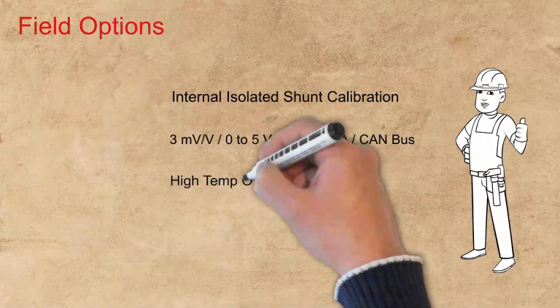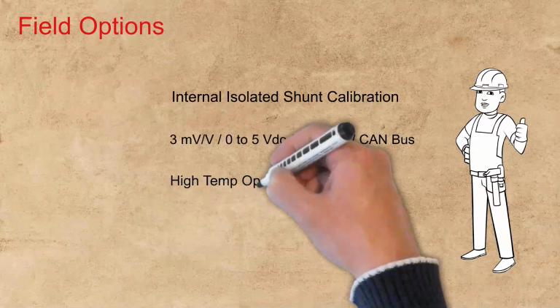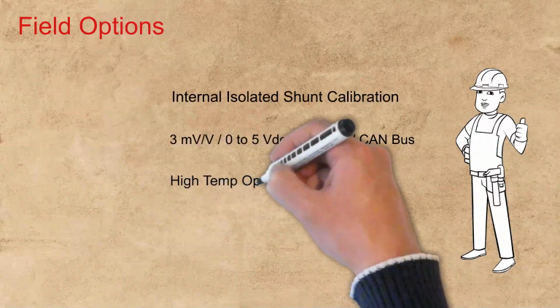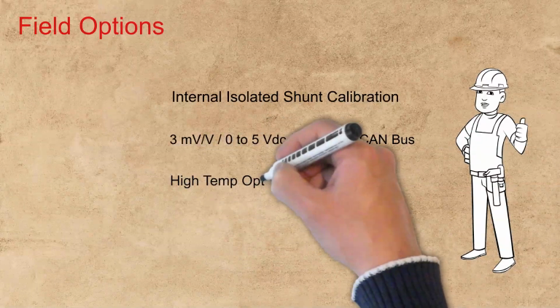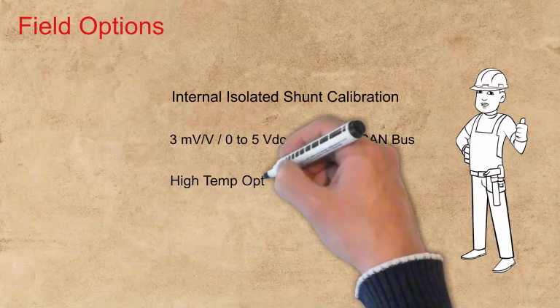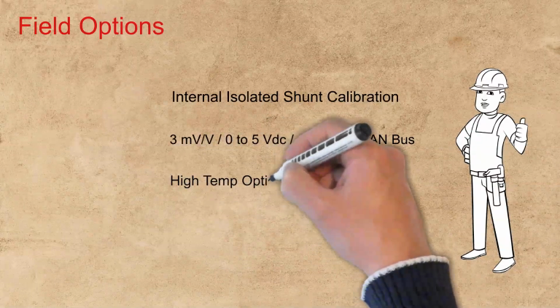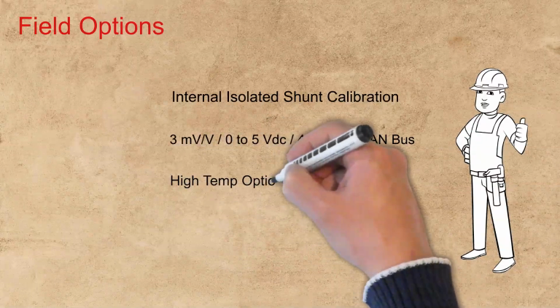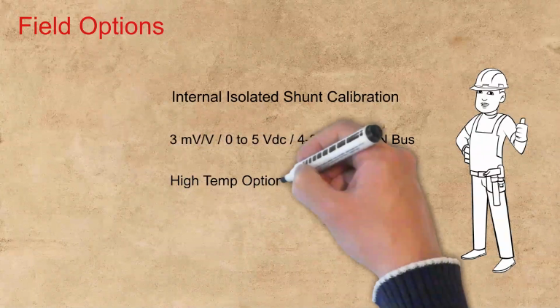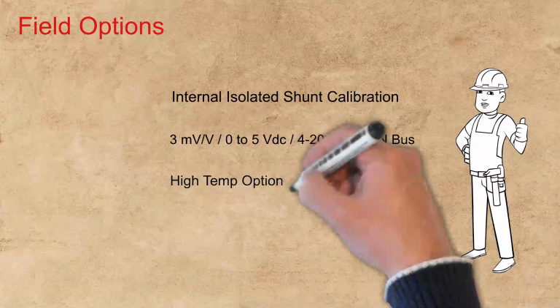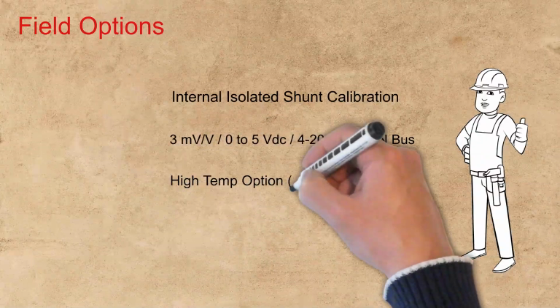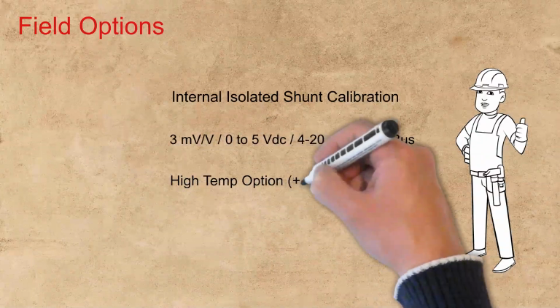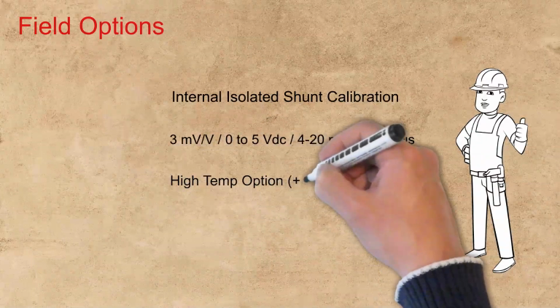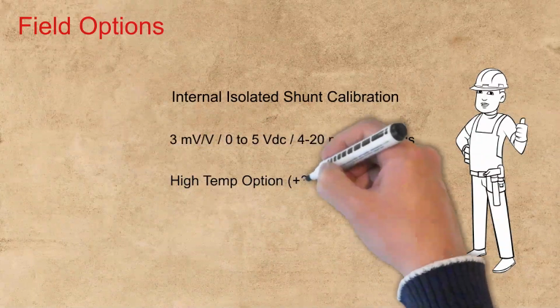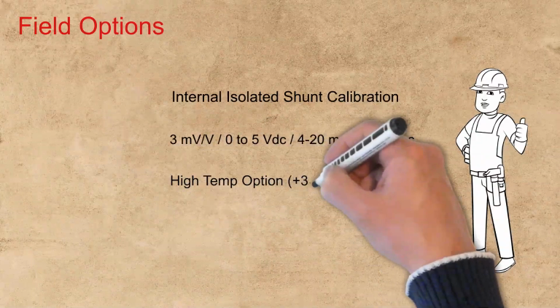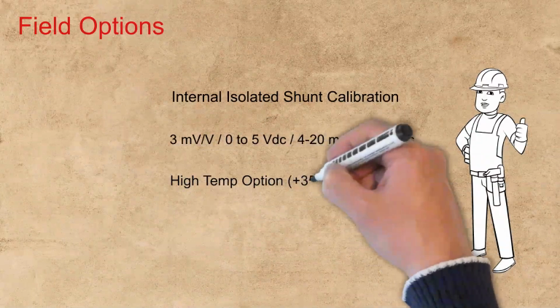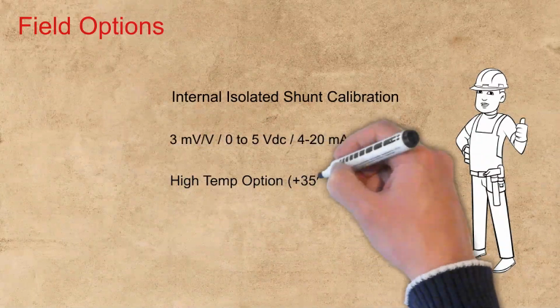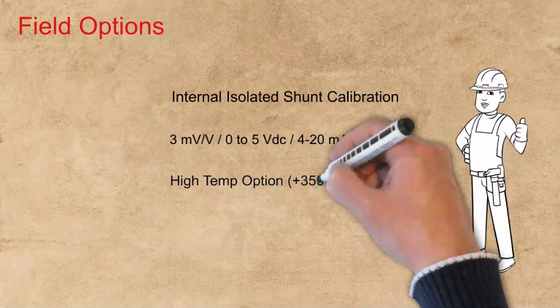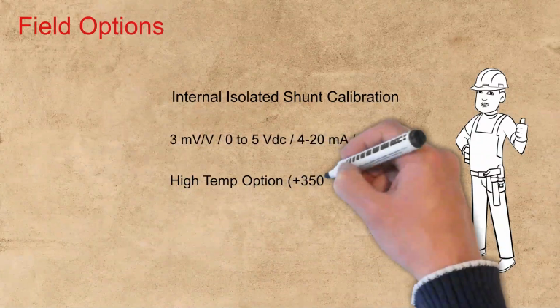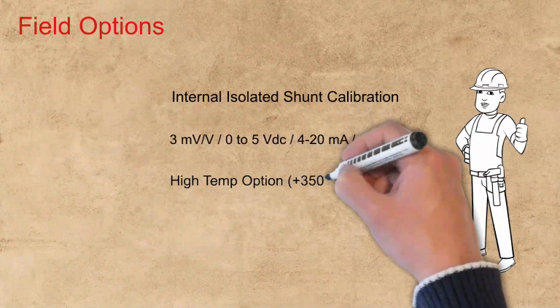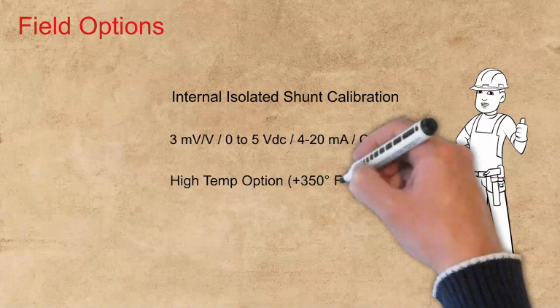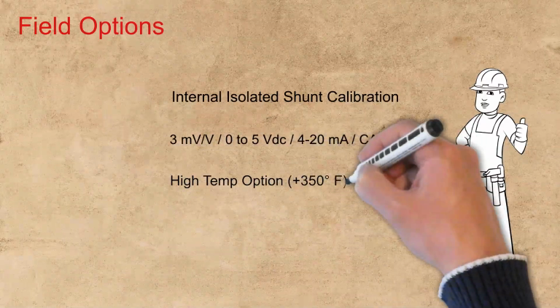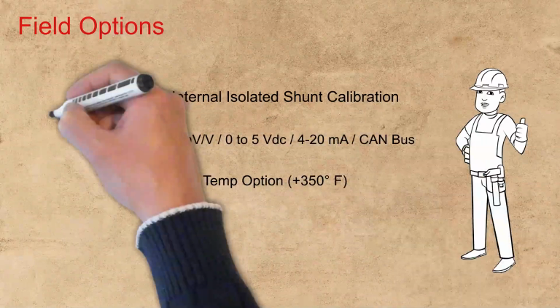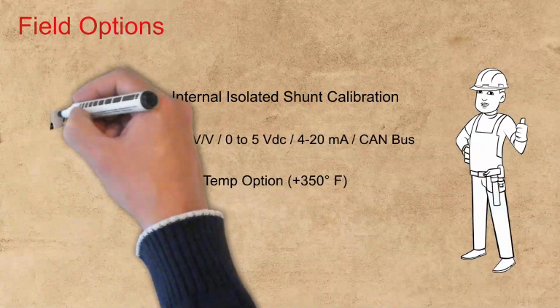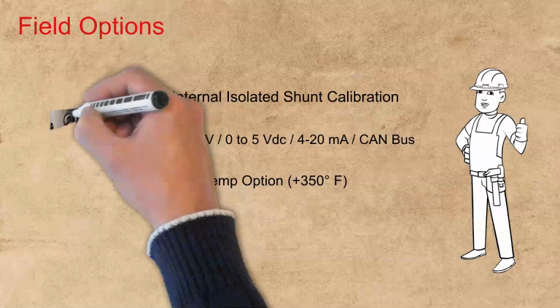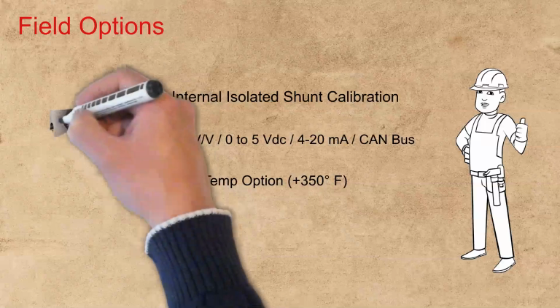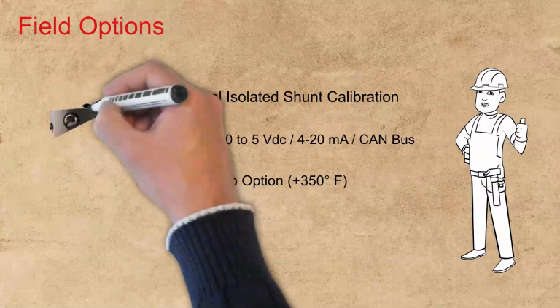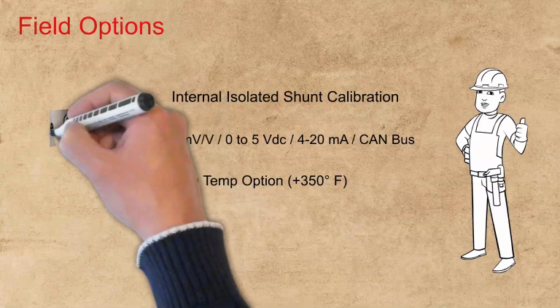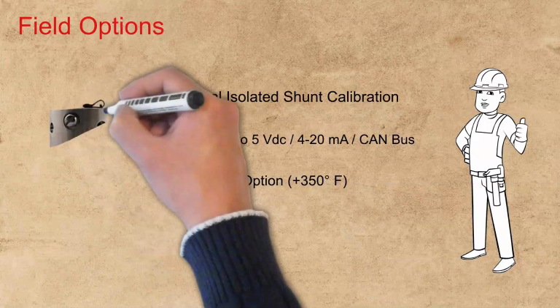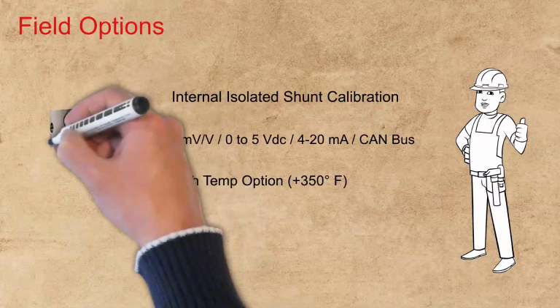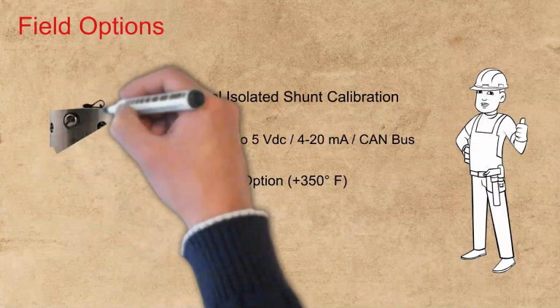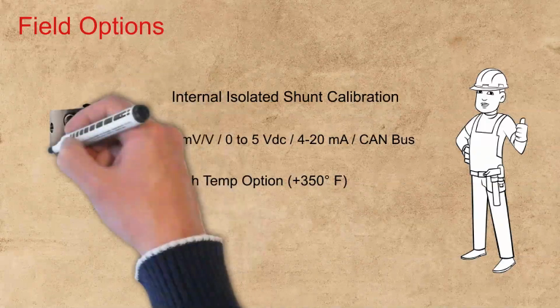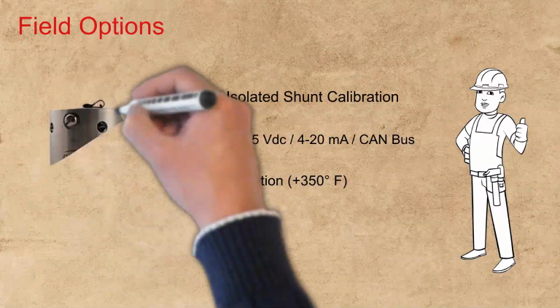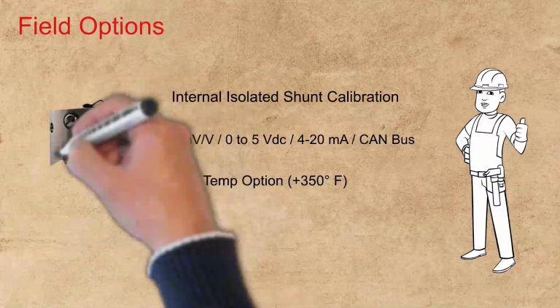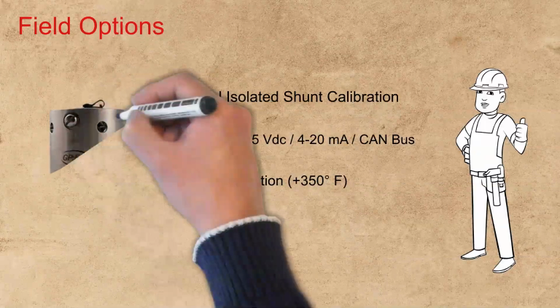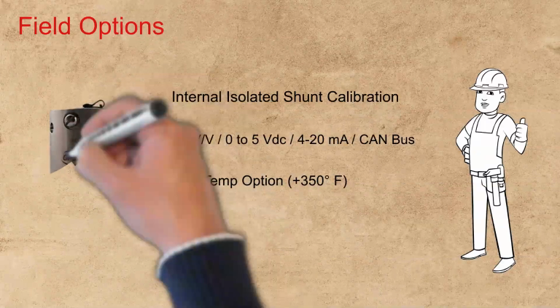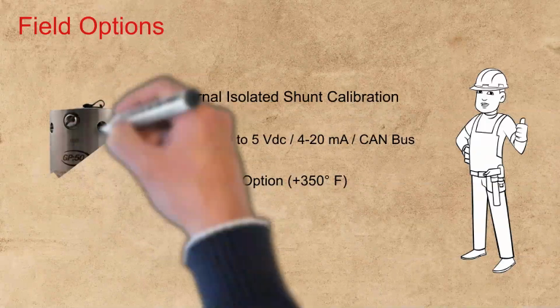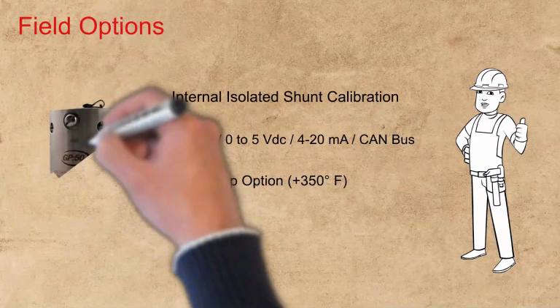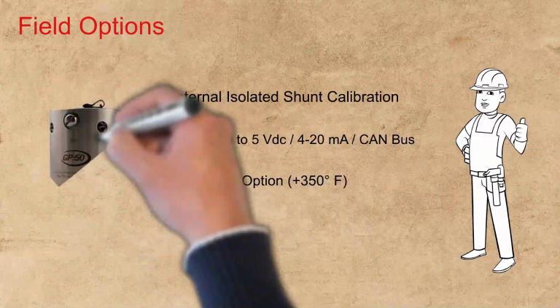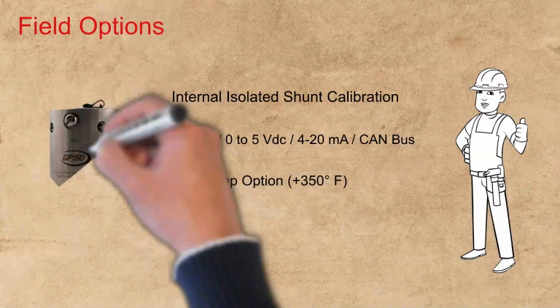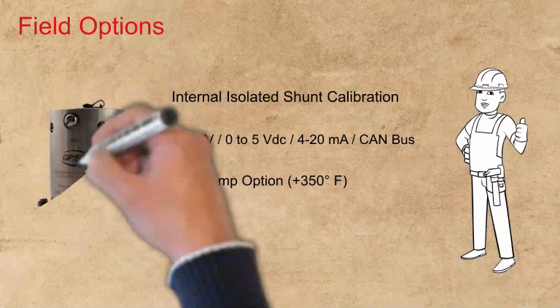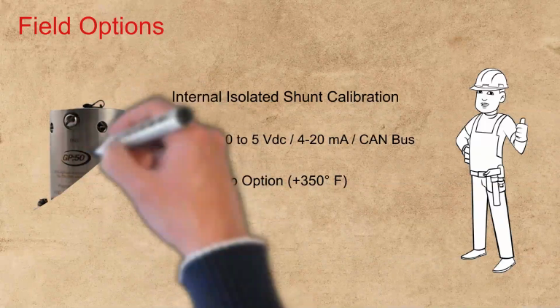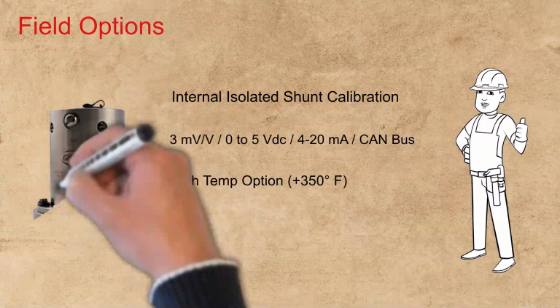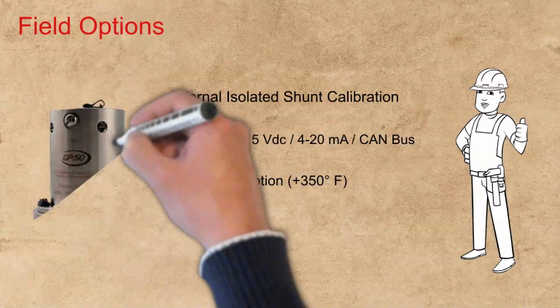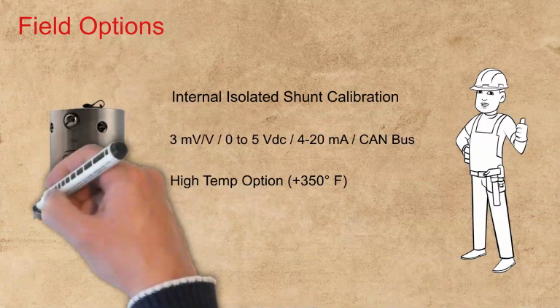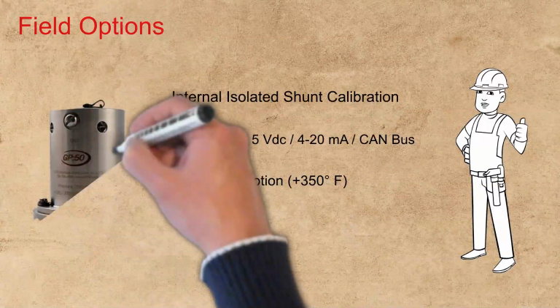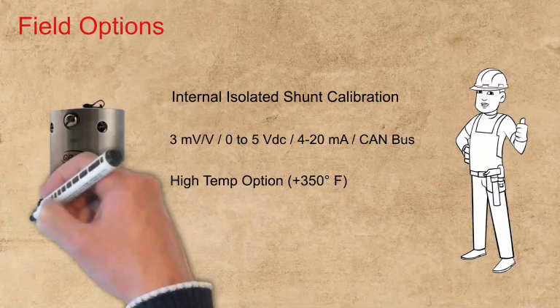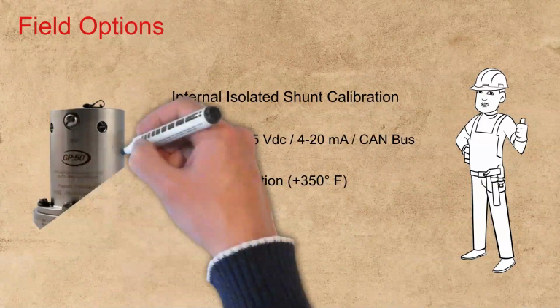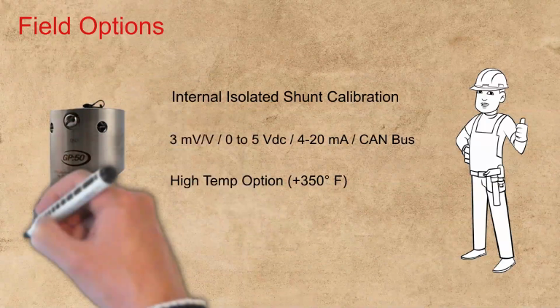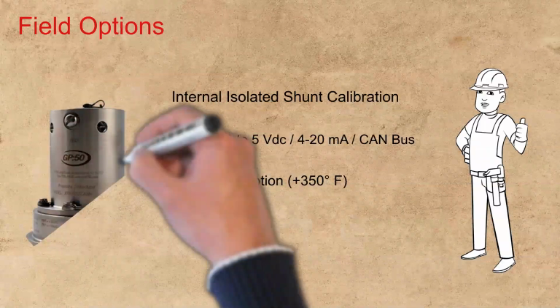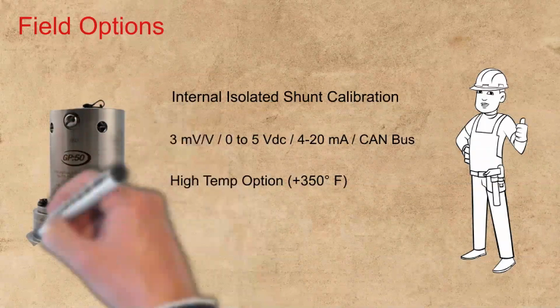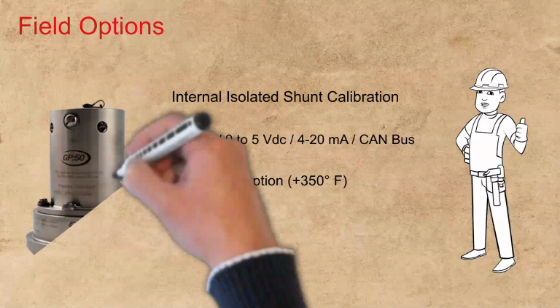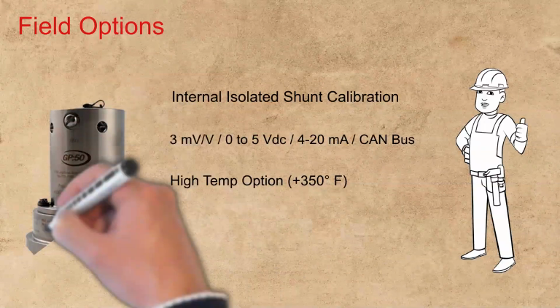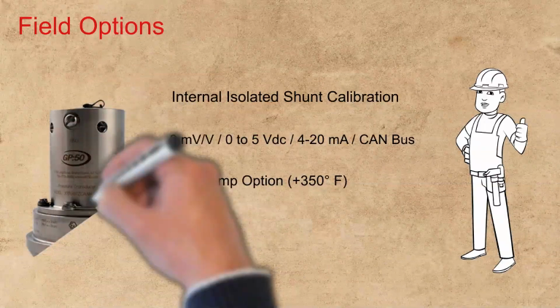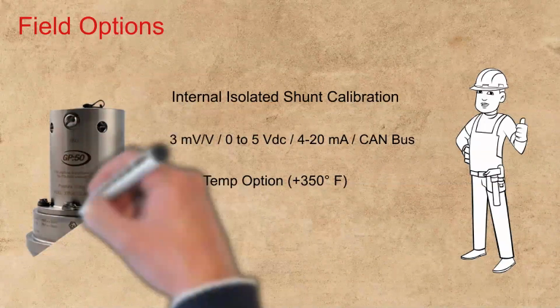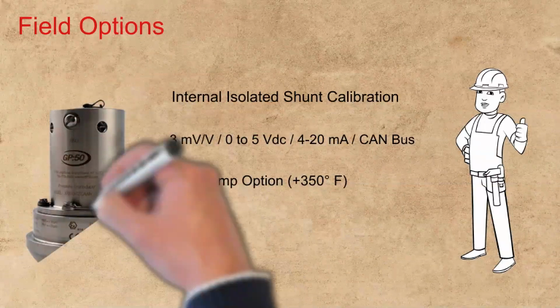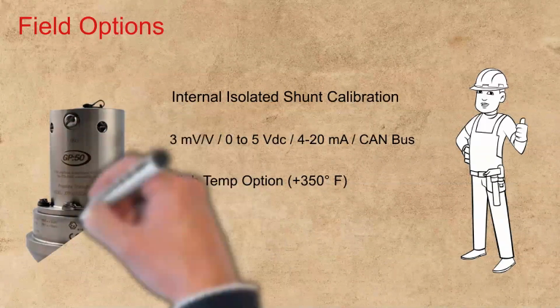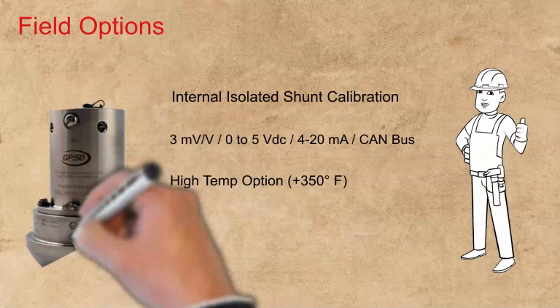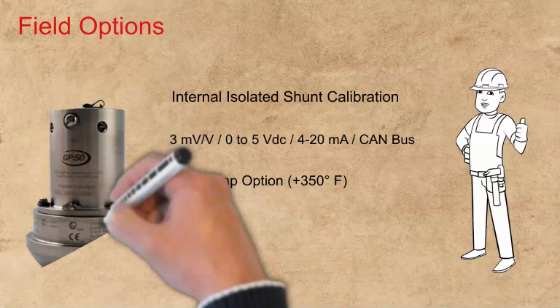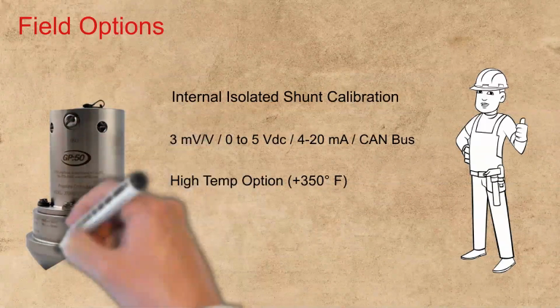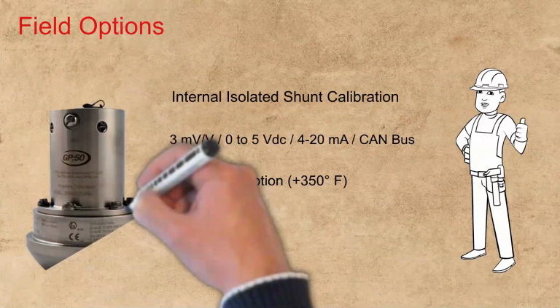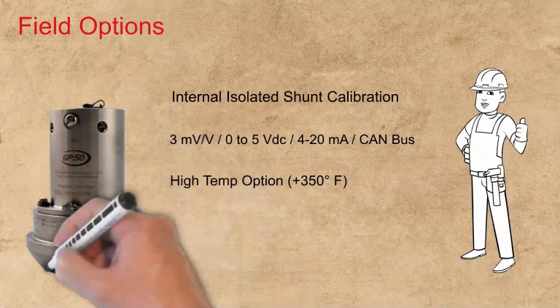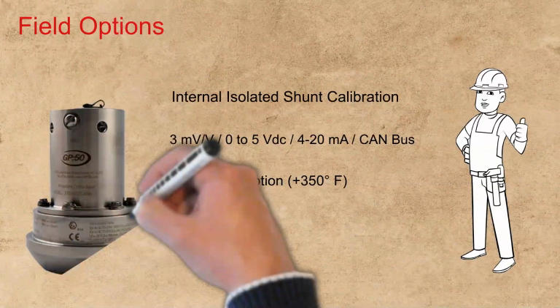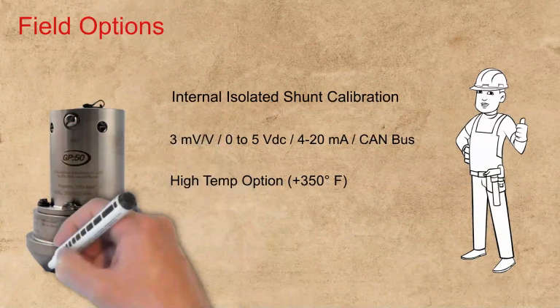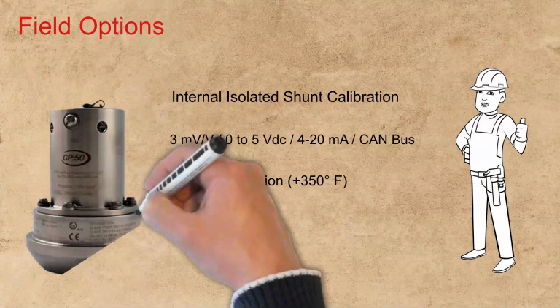A high-temperature option is available with operation up to plus 350 degrees Fahrenheit process temperature.